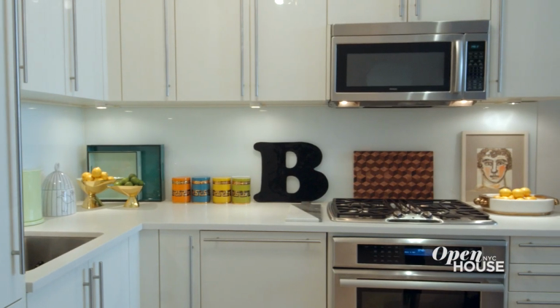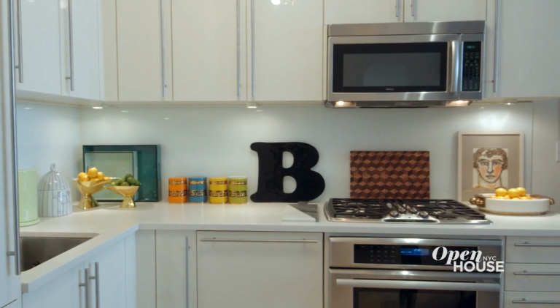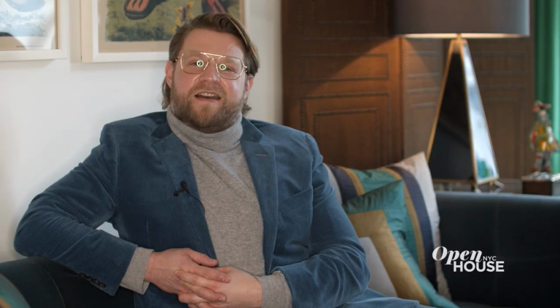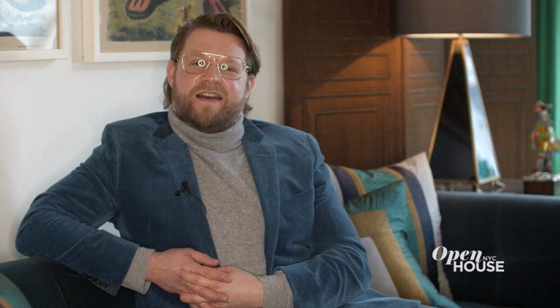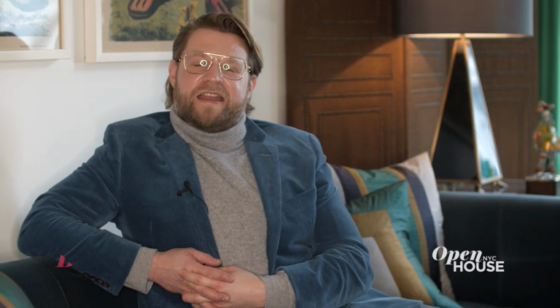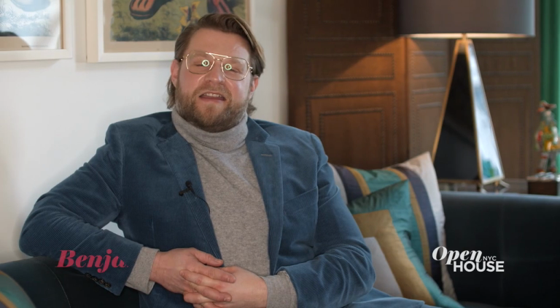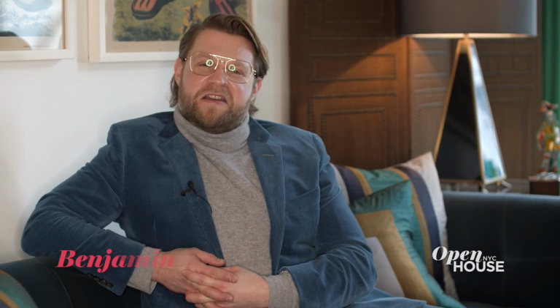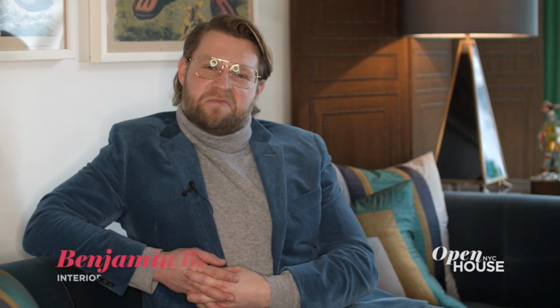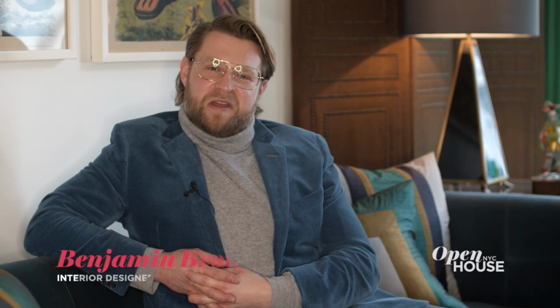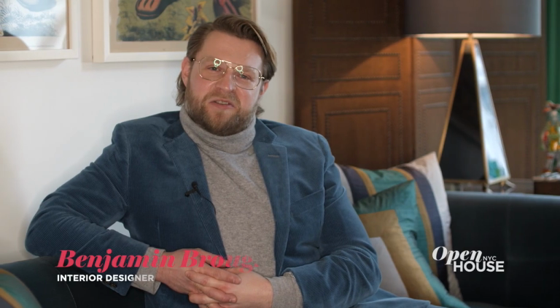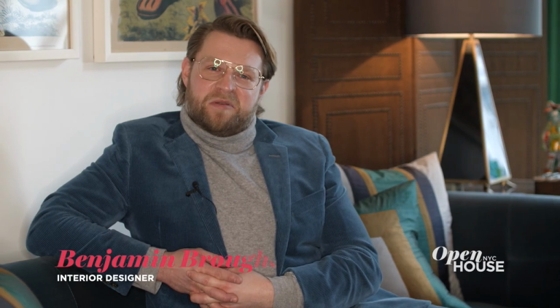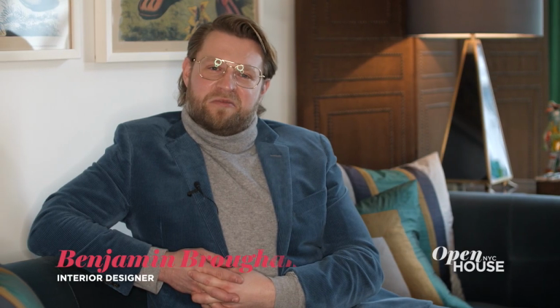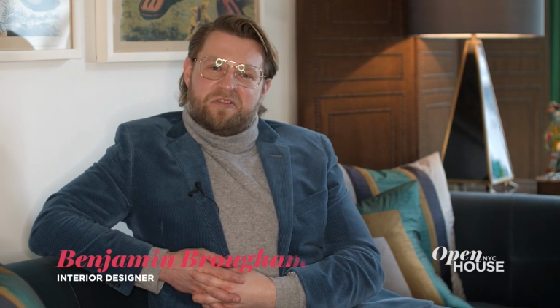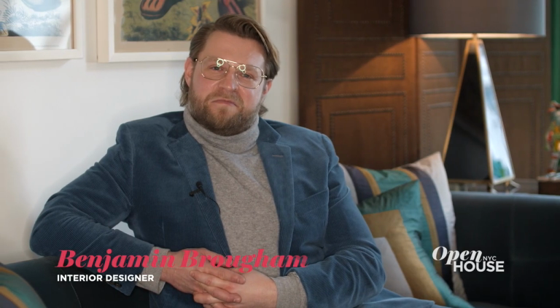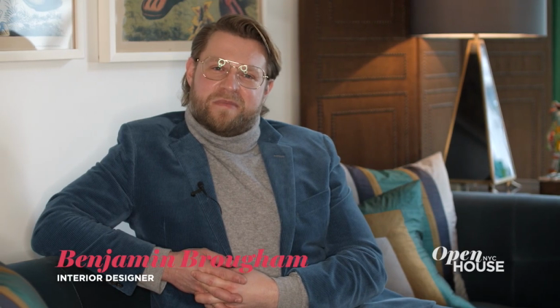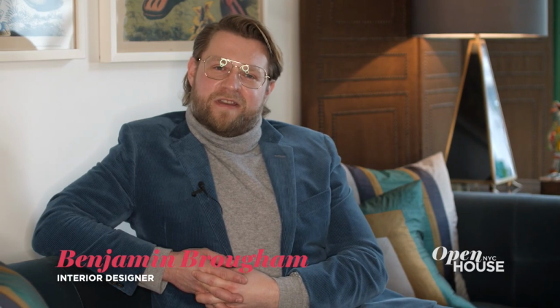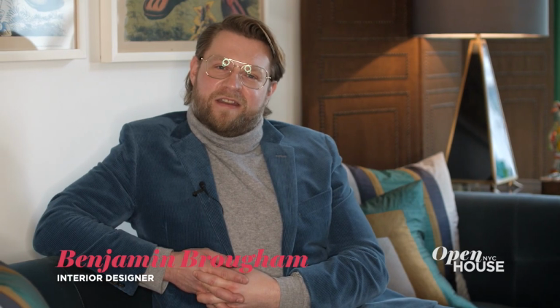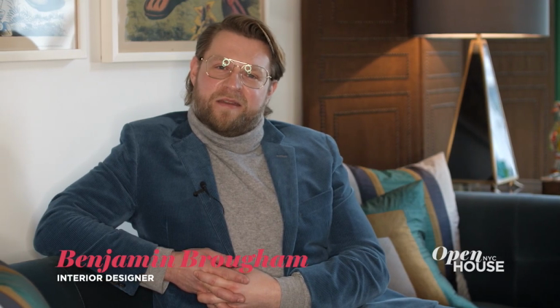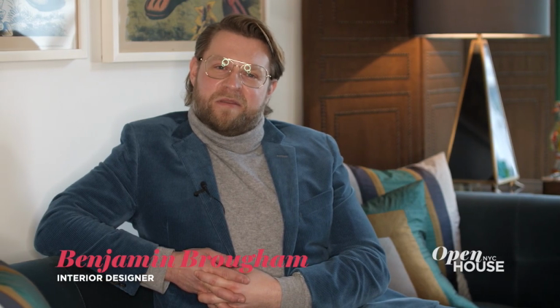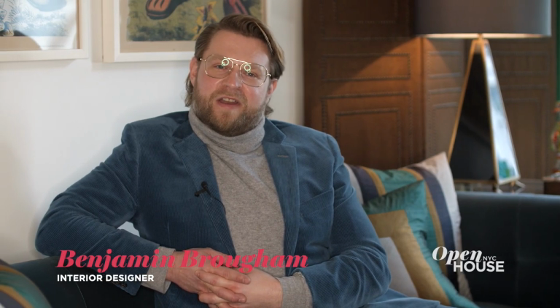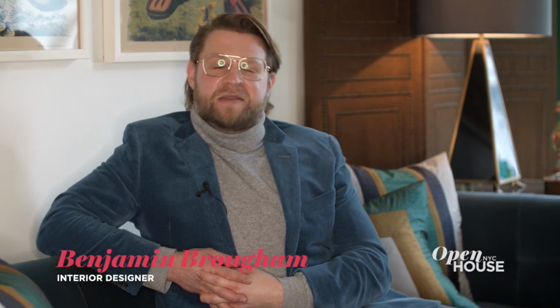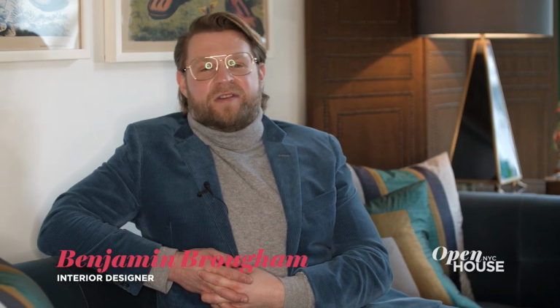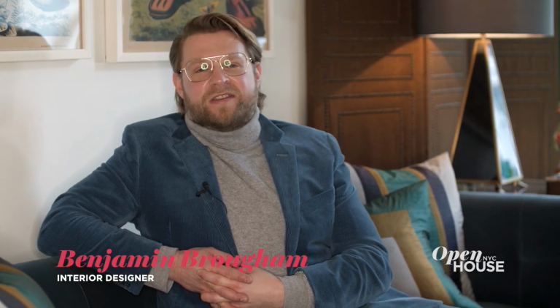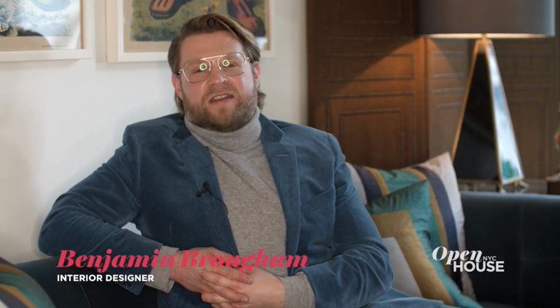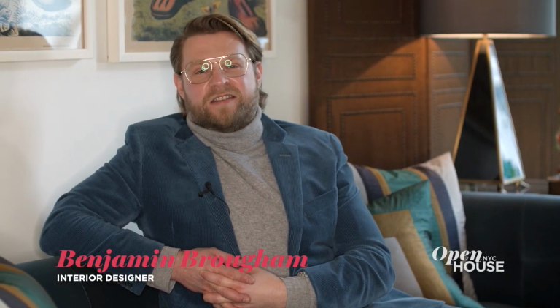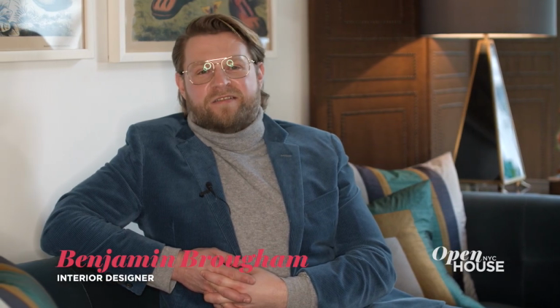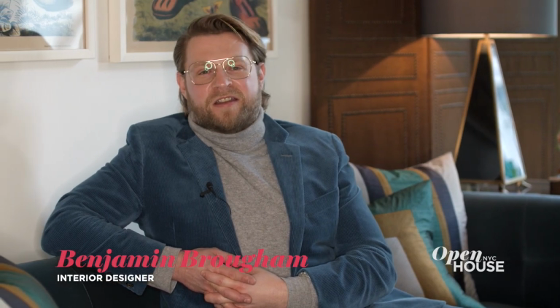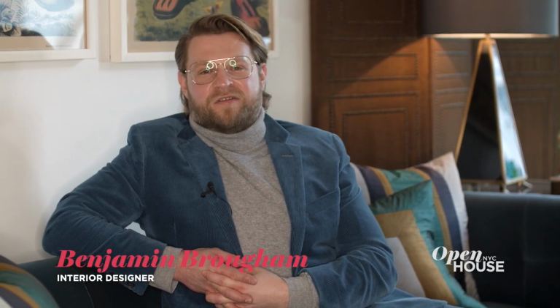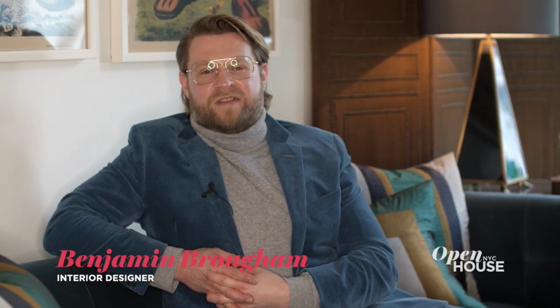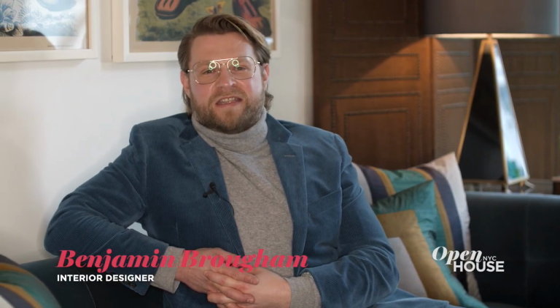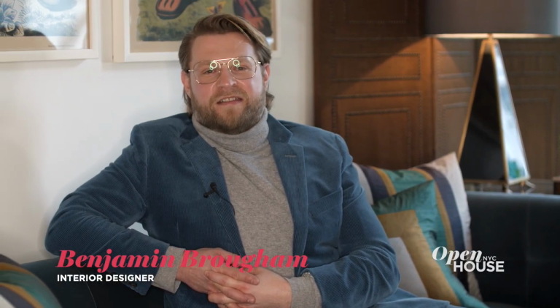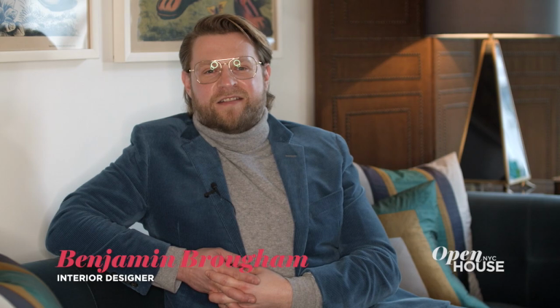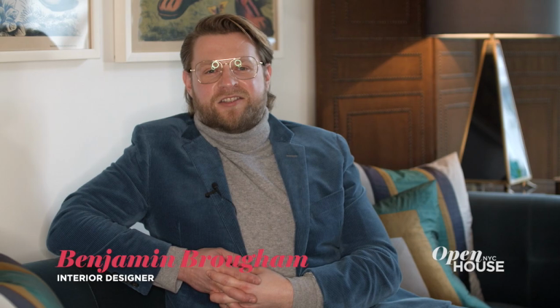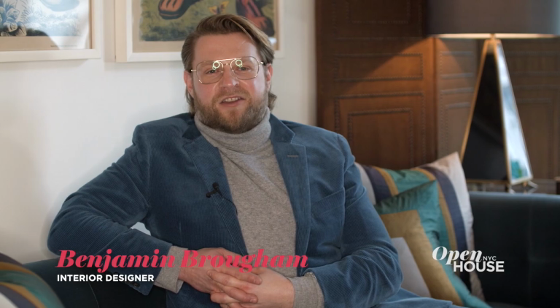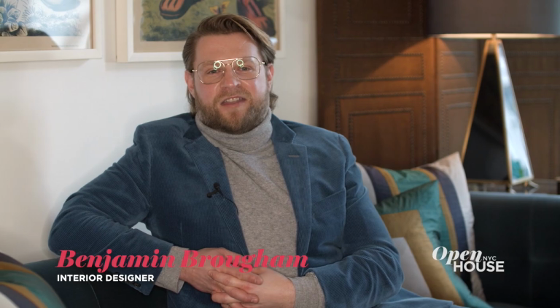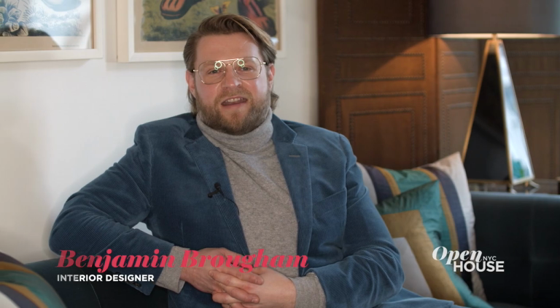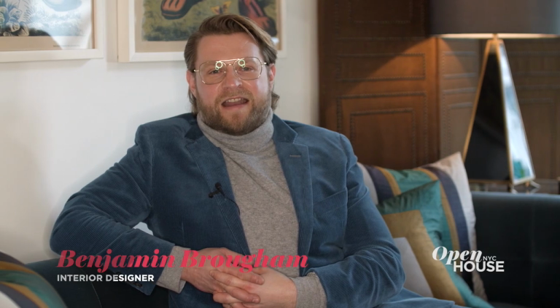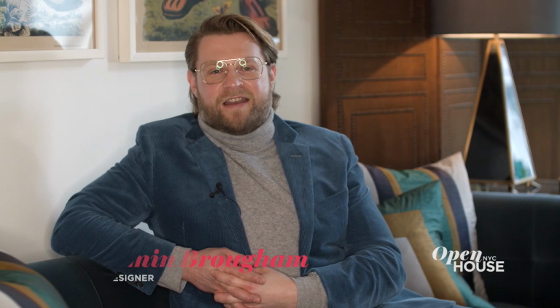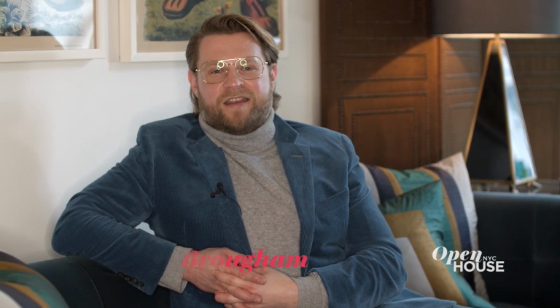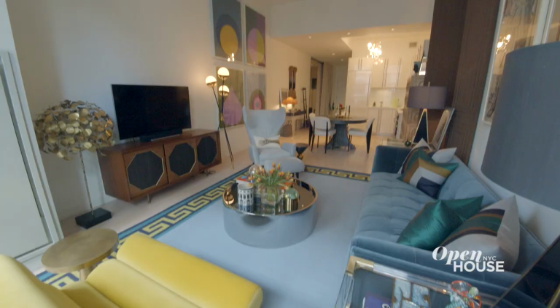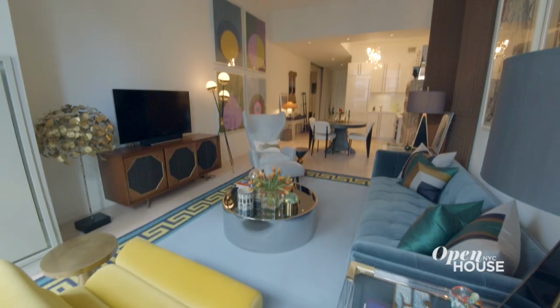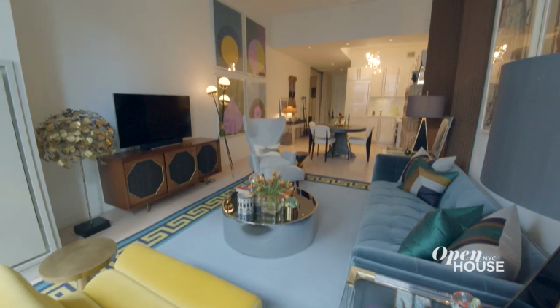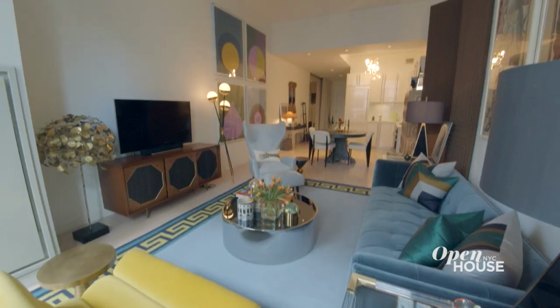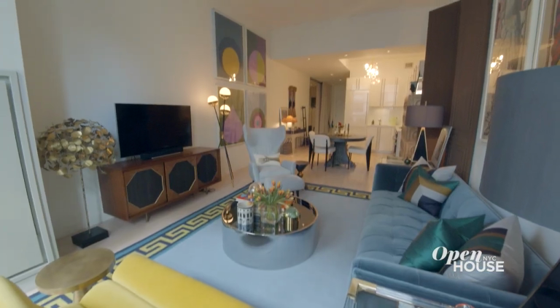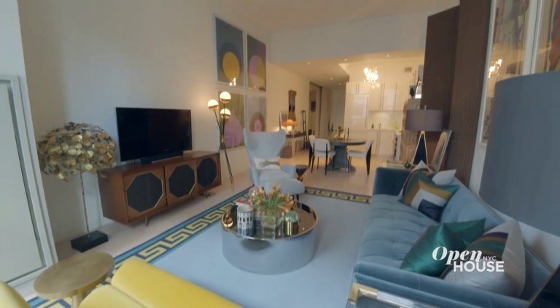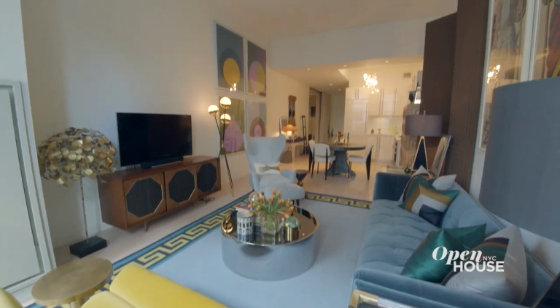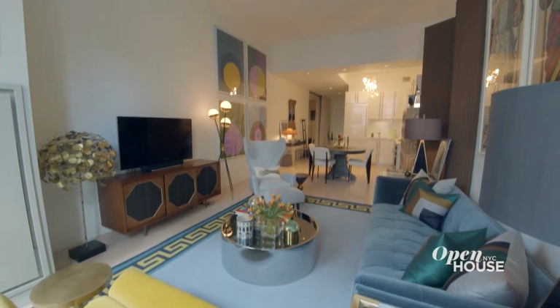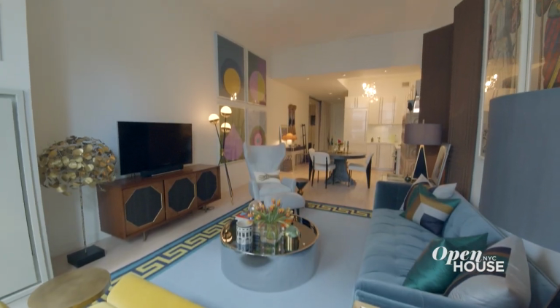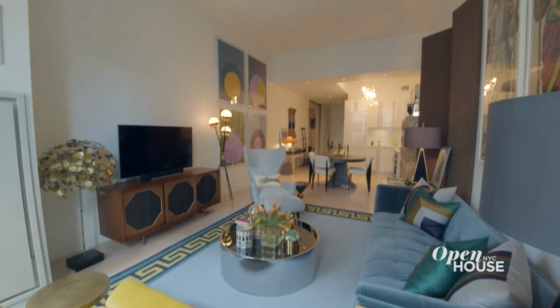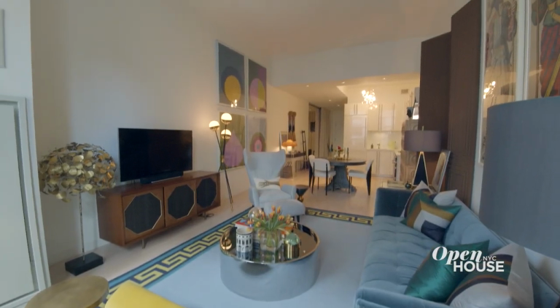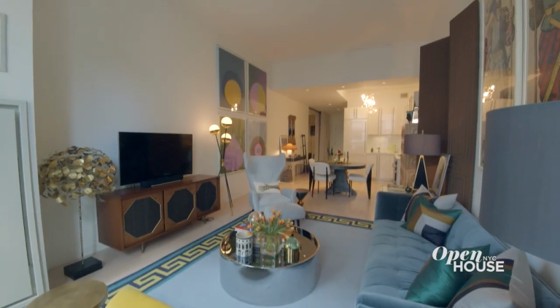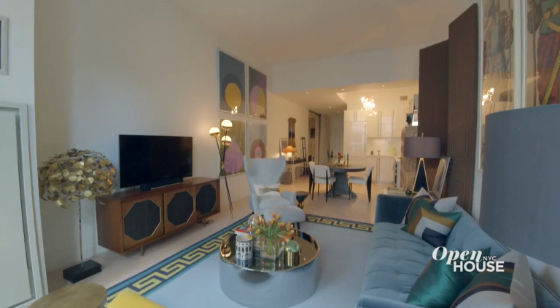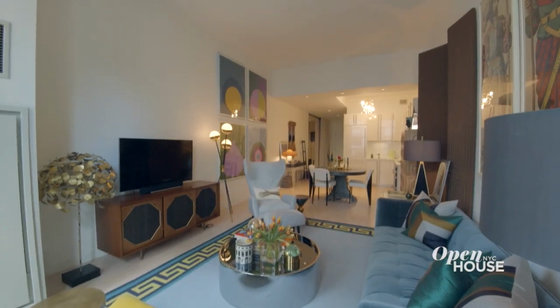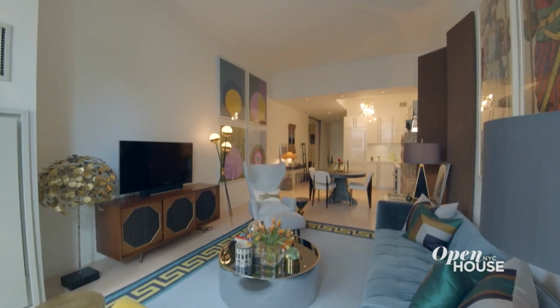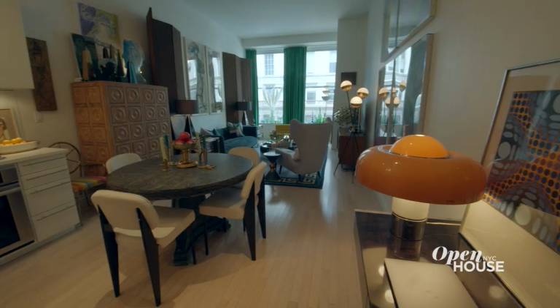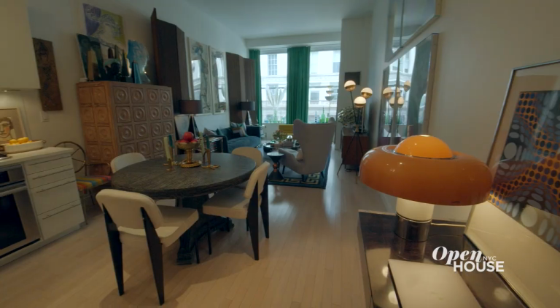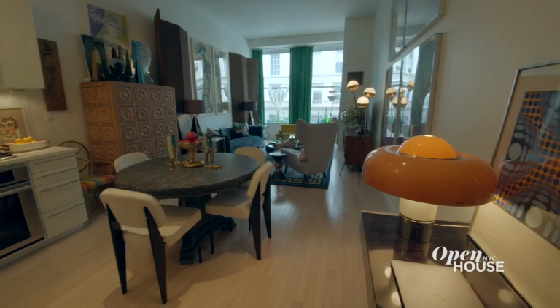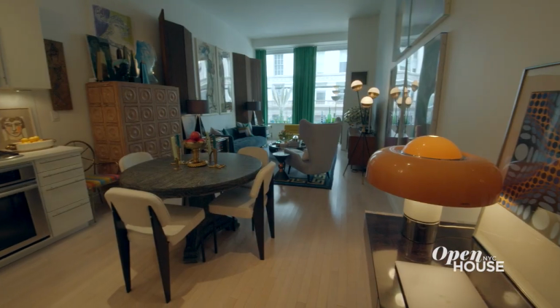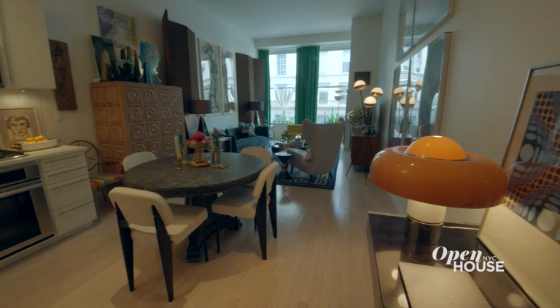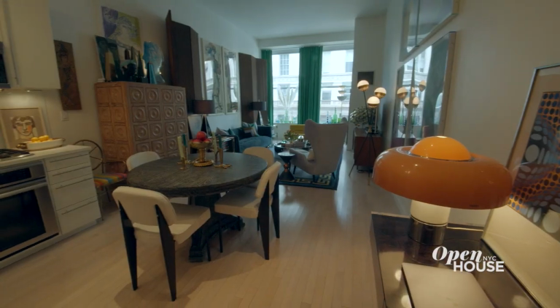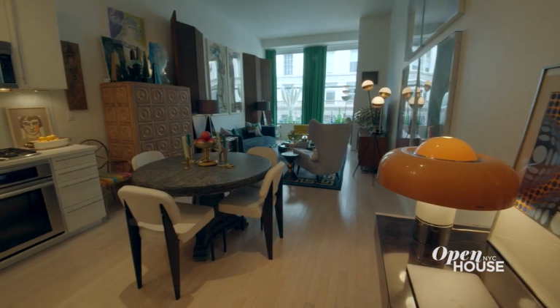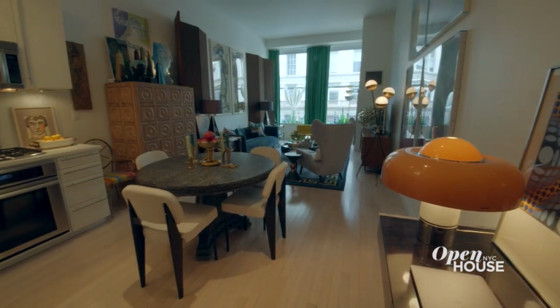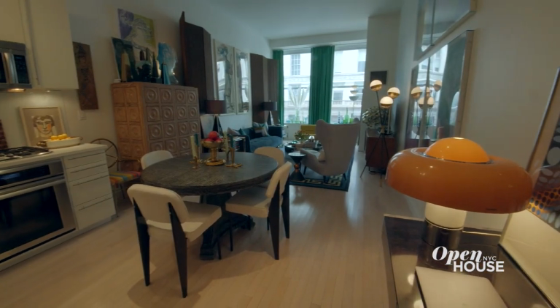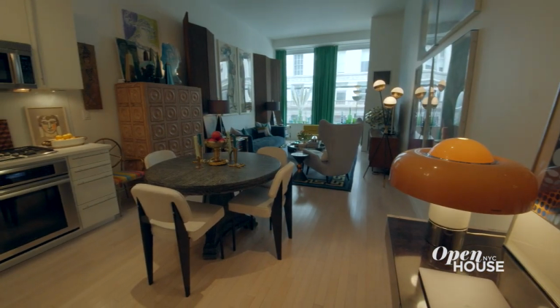Hi, I'm Benjamin Braum. I'm the Vice President and Director of Interiors at Jonathan Adler. Welcome to my small but beautifully formed apartment in Chelsea.